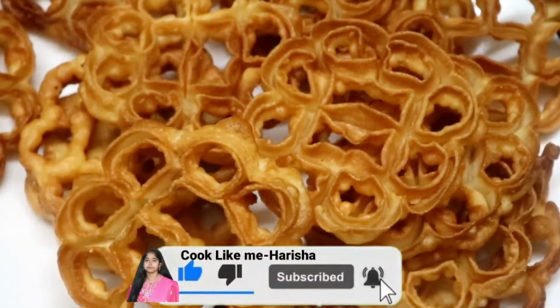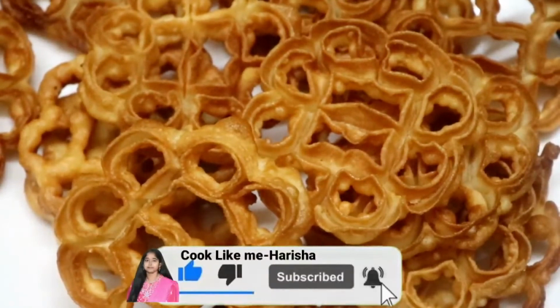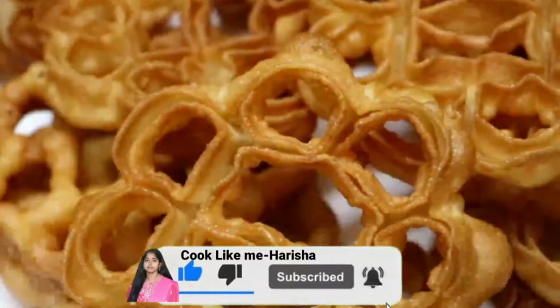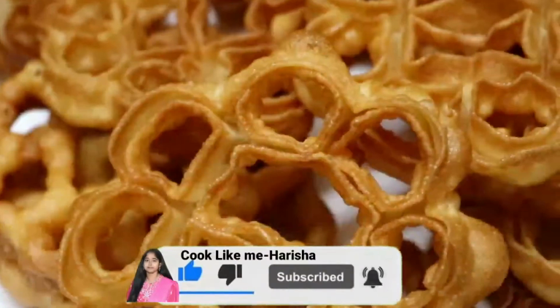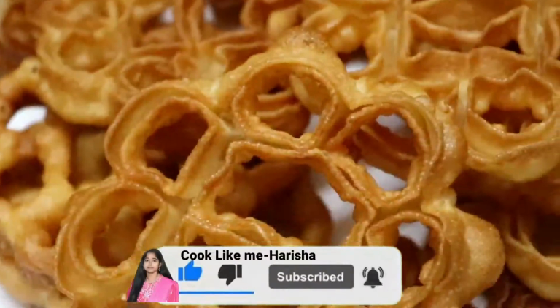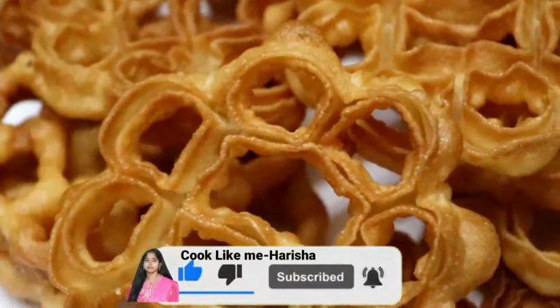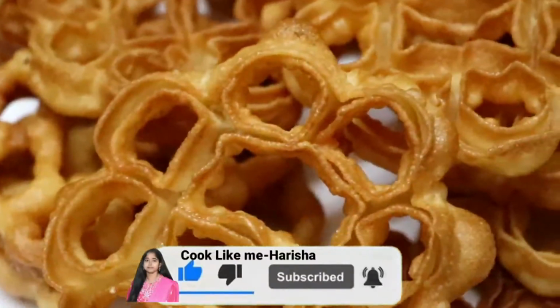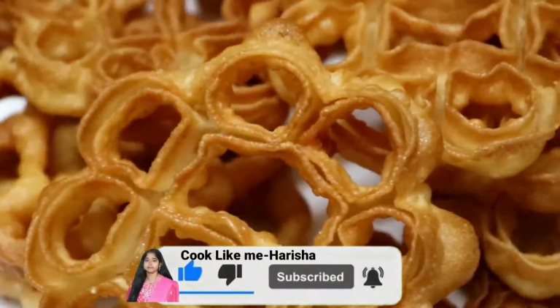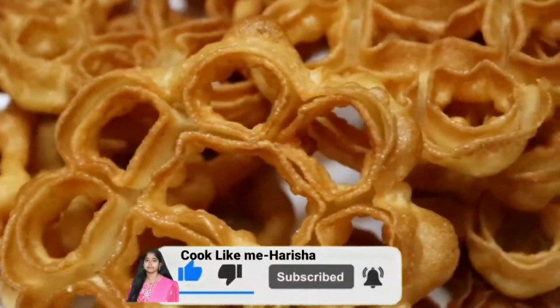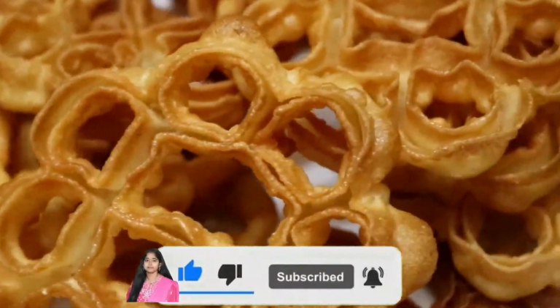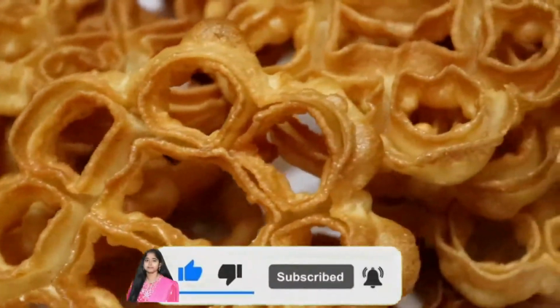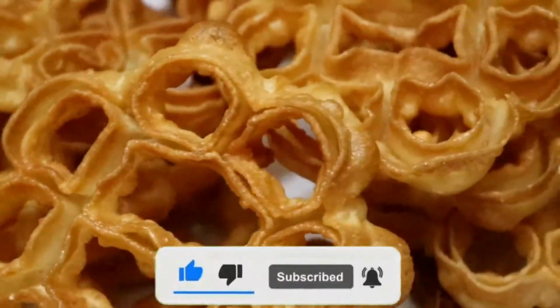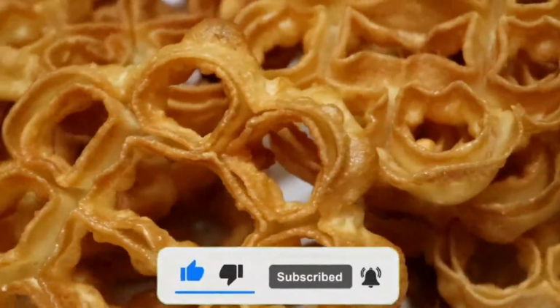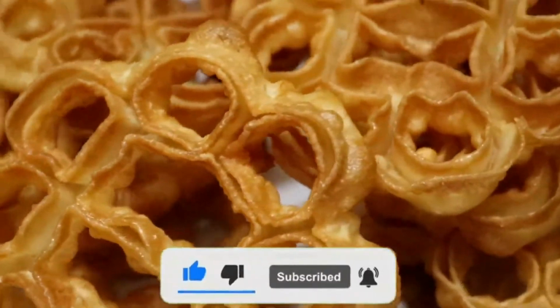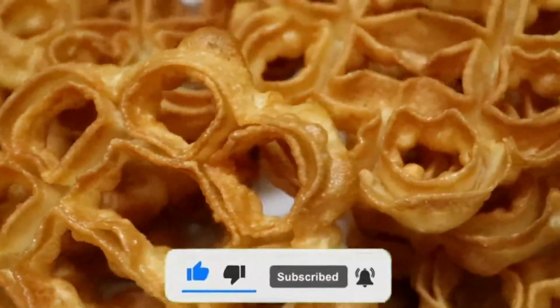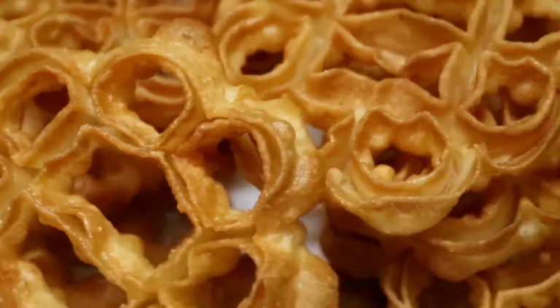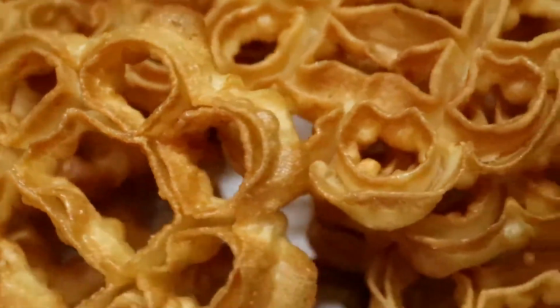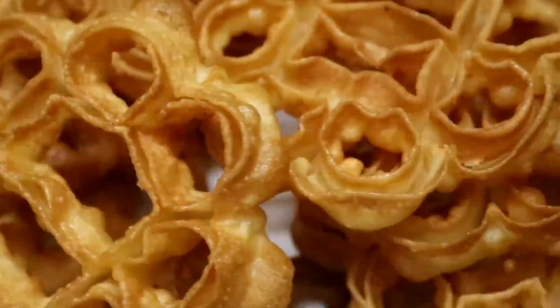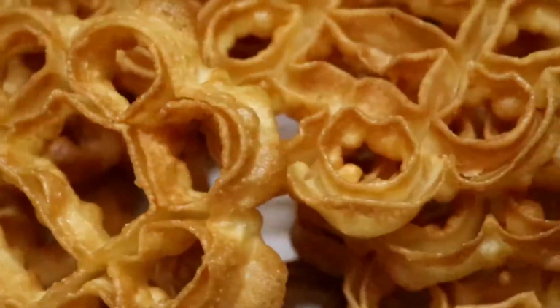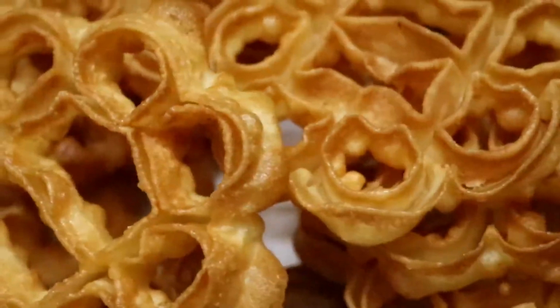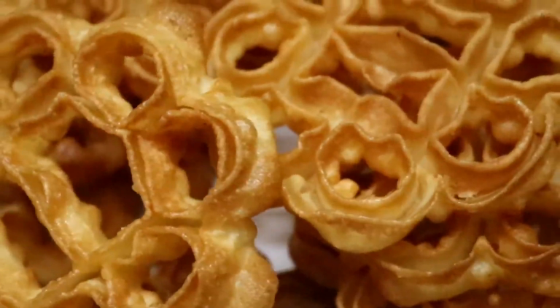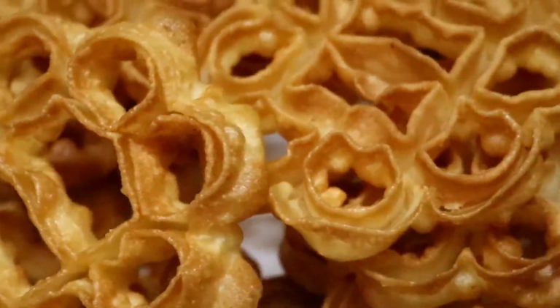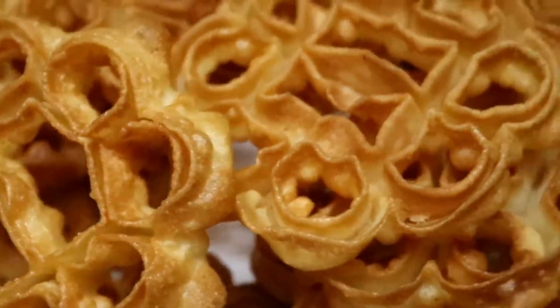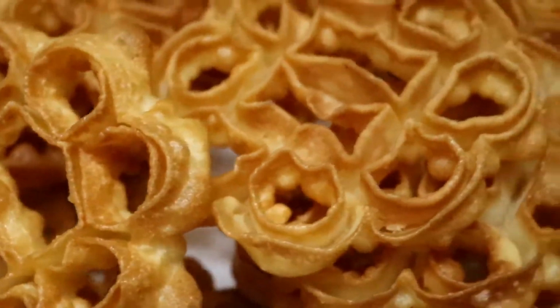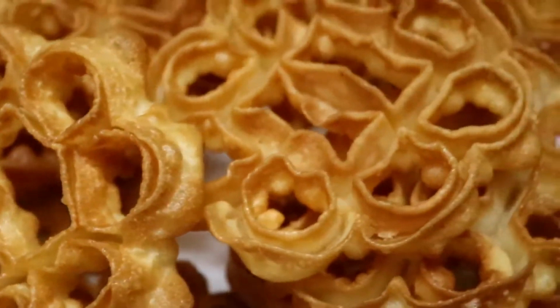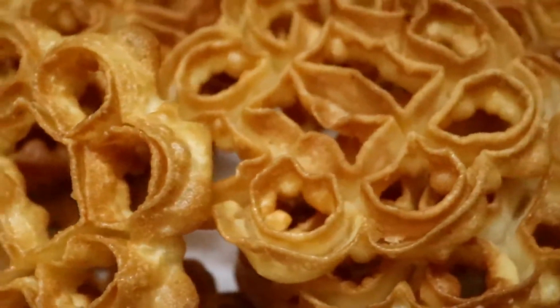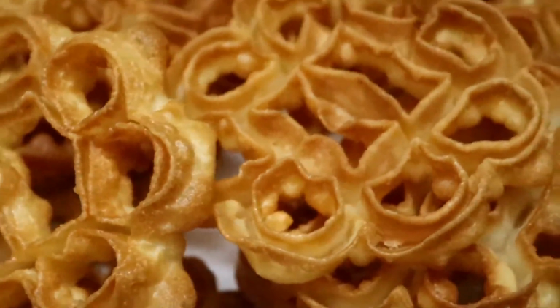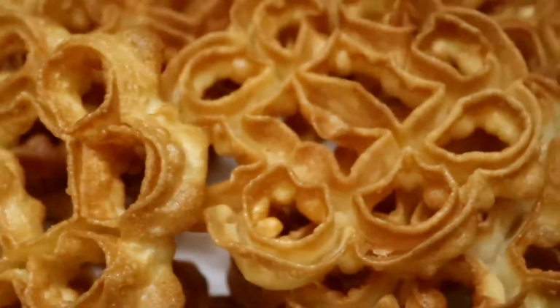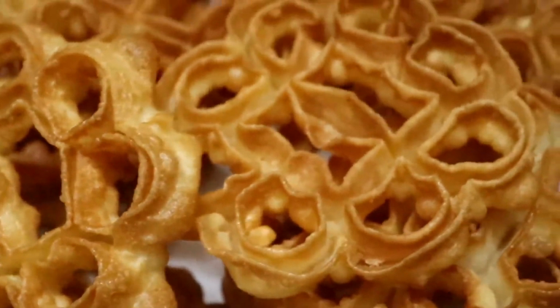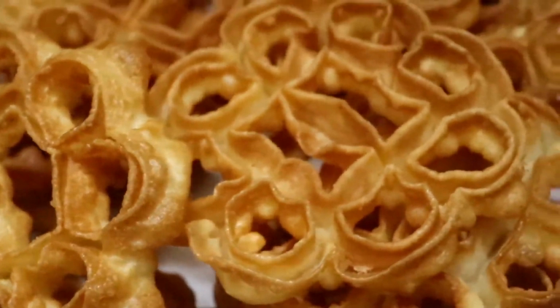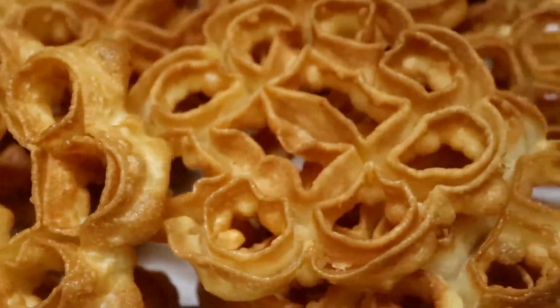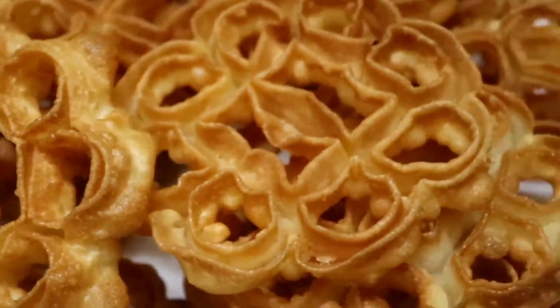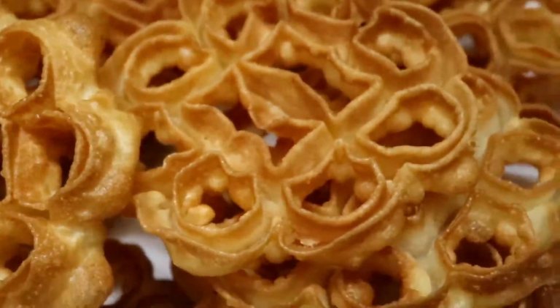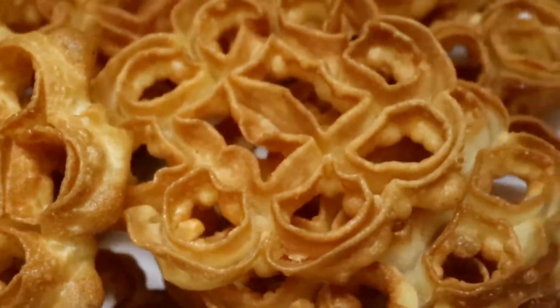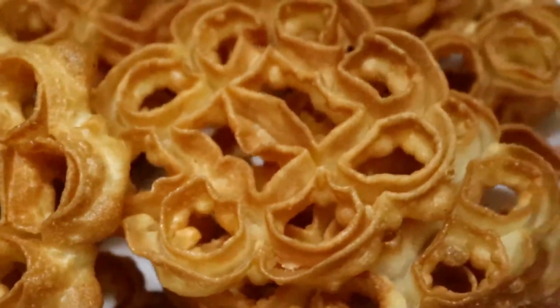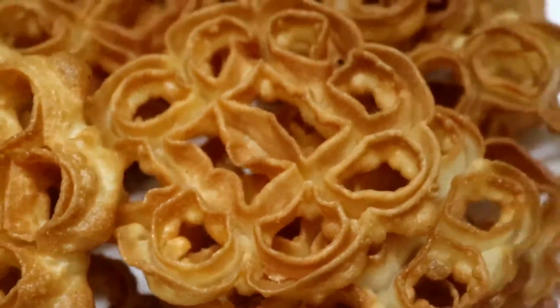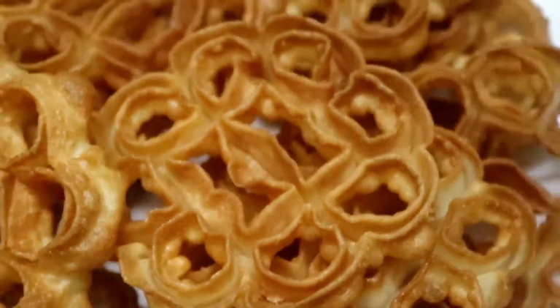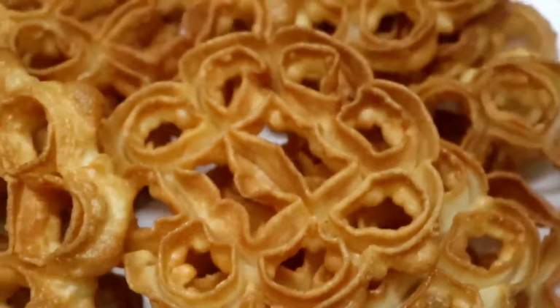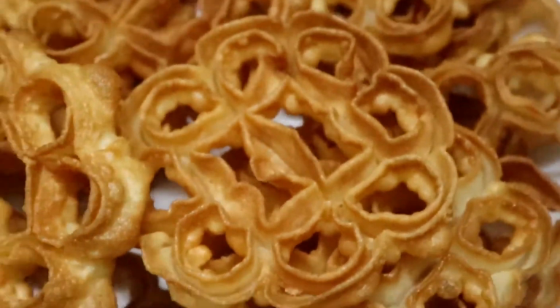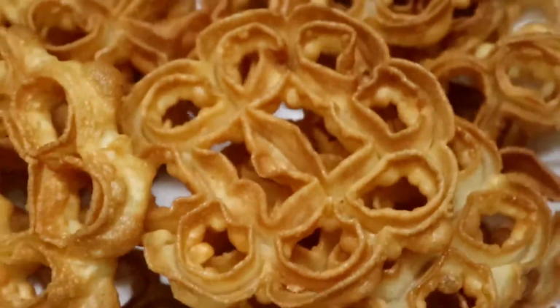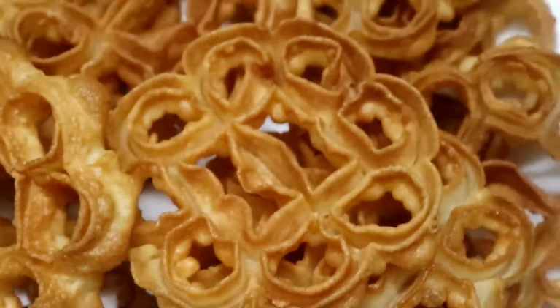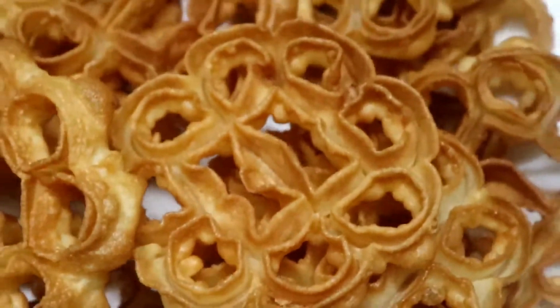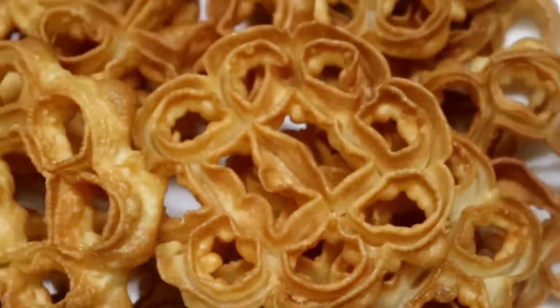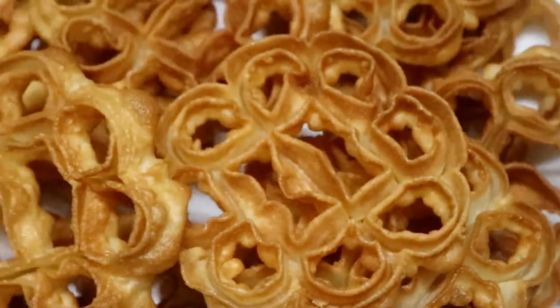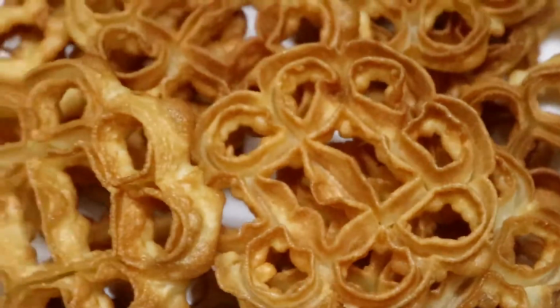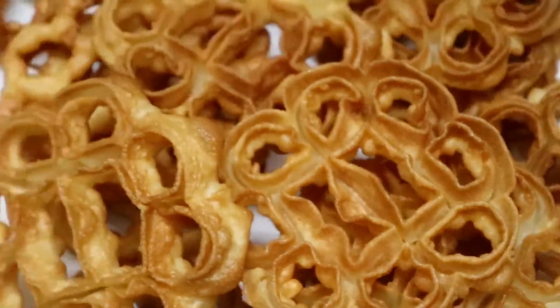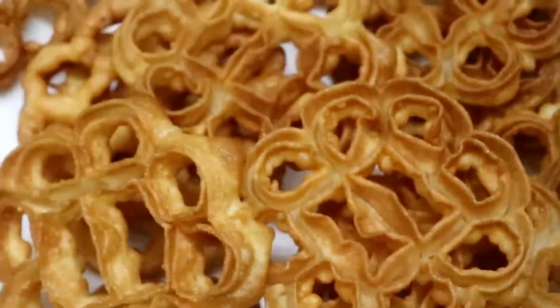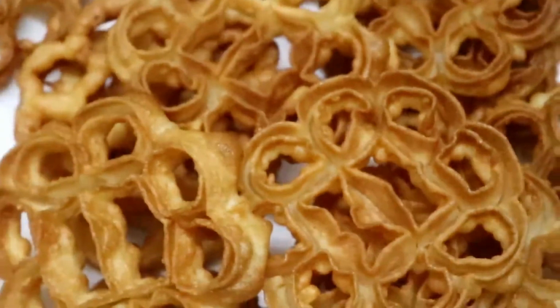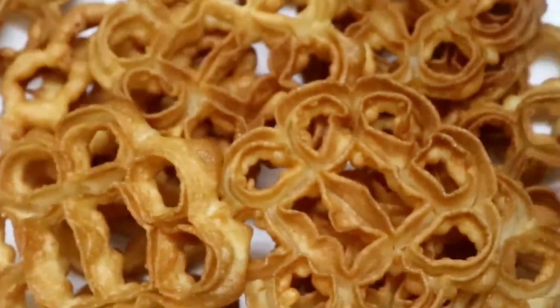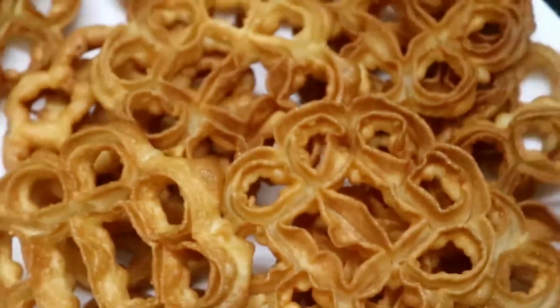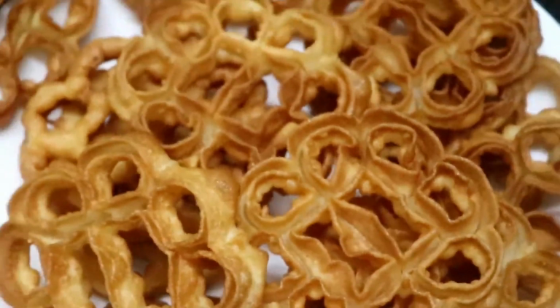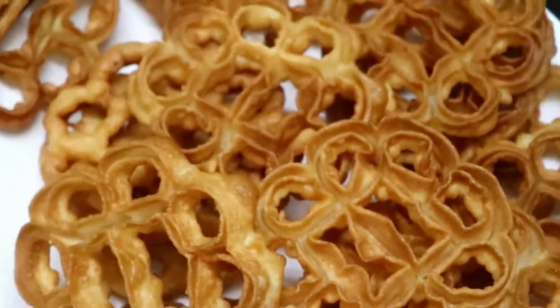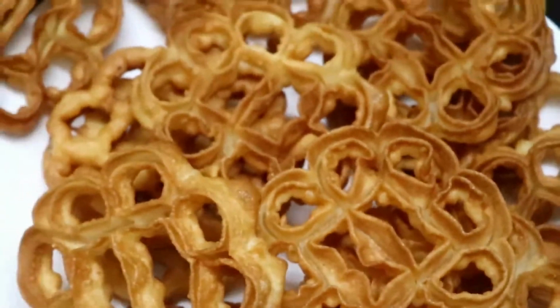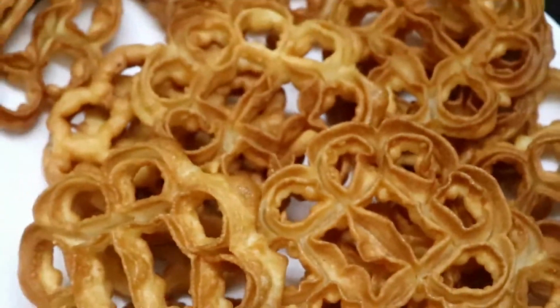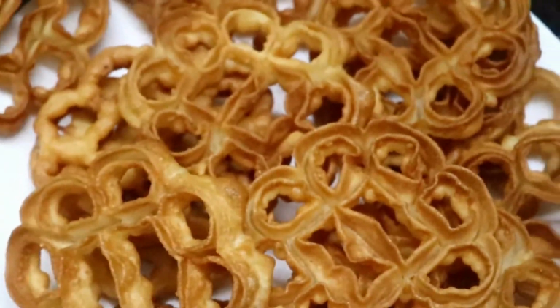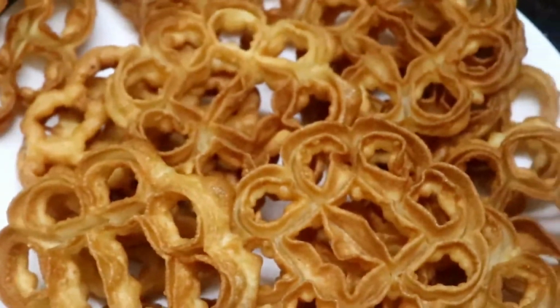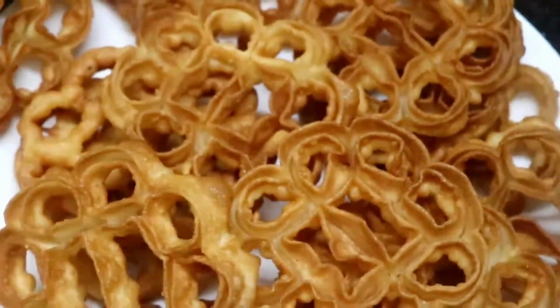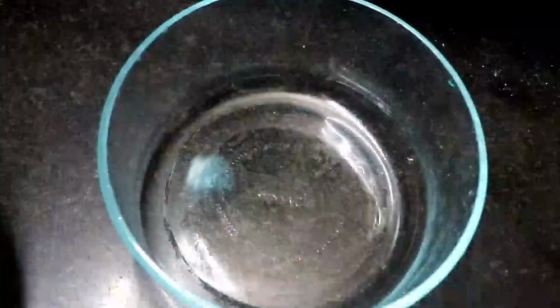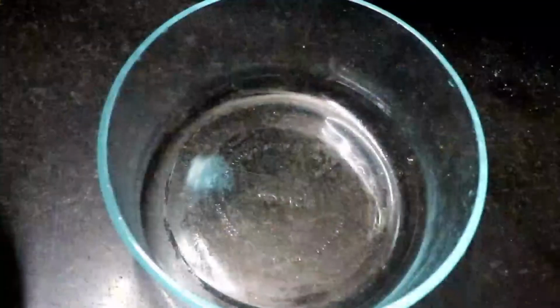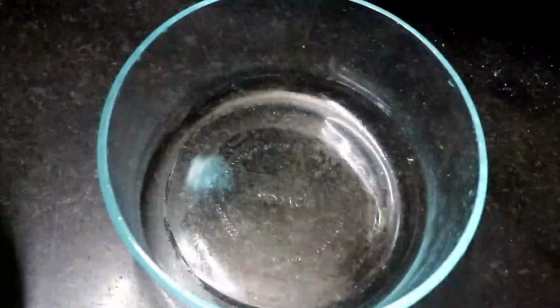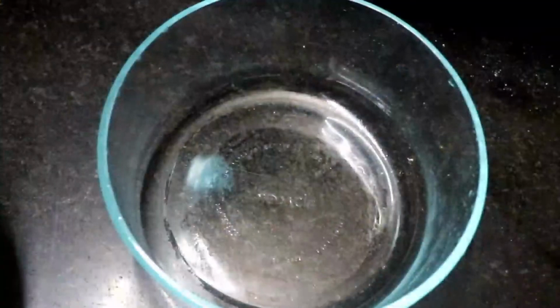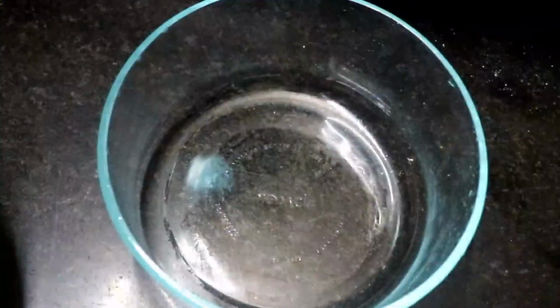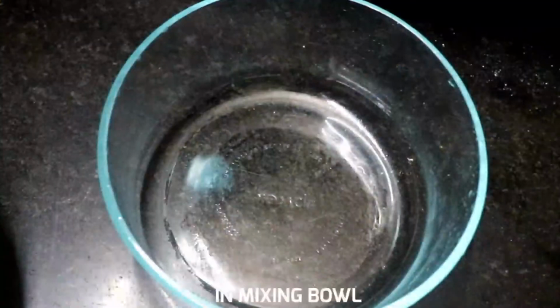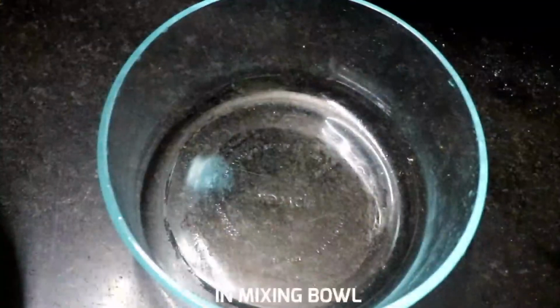If you like this video, please like and subscribe to this channel. This is very easy to cook.